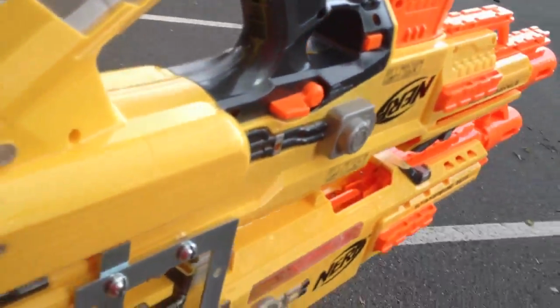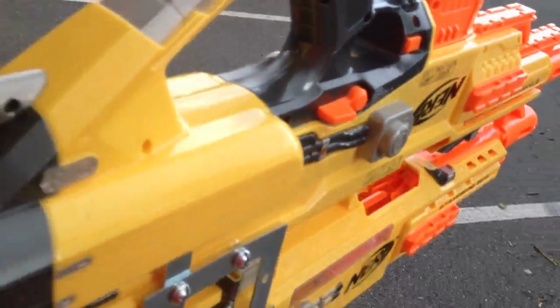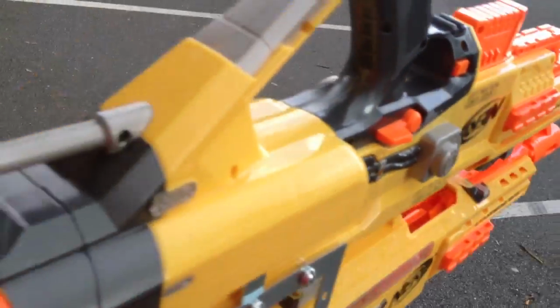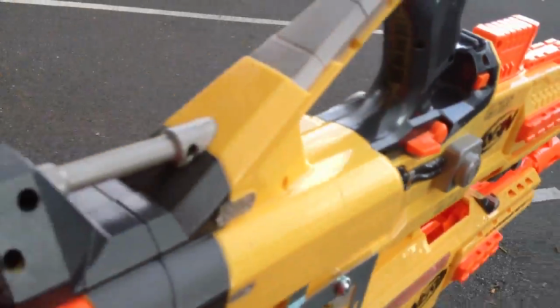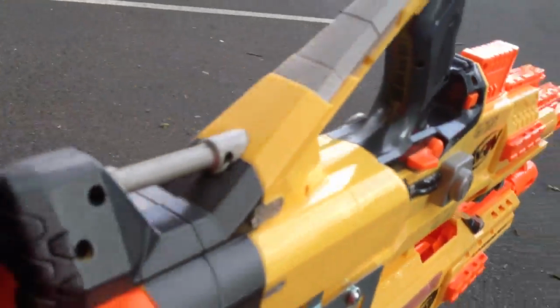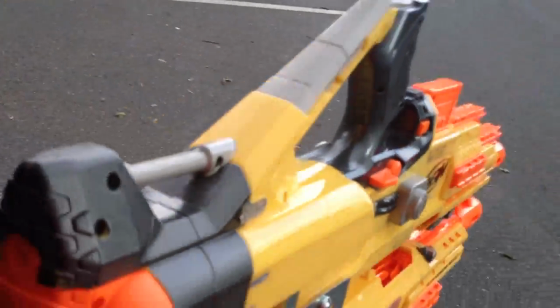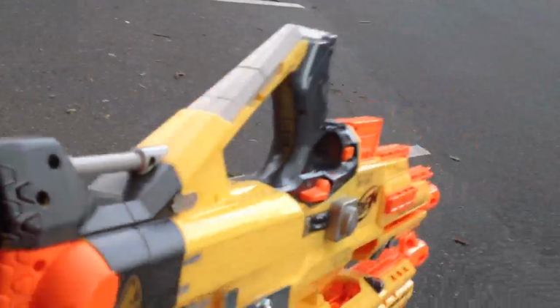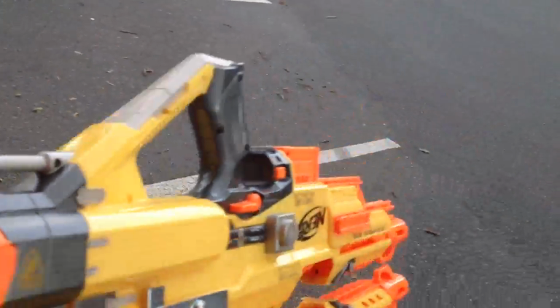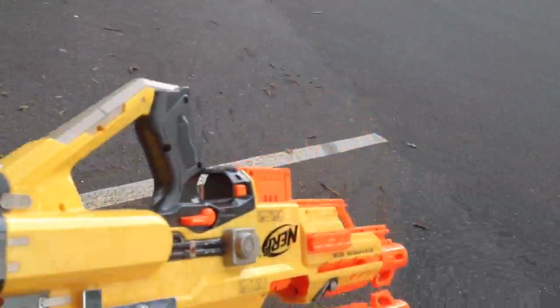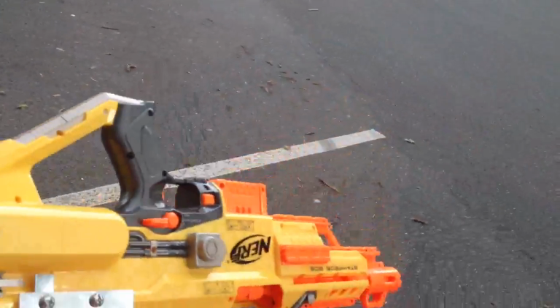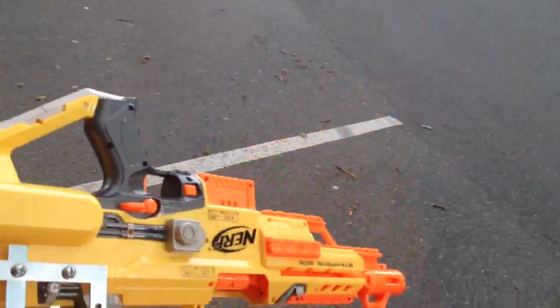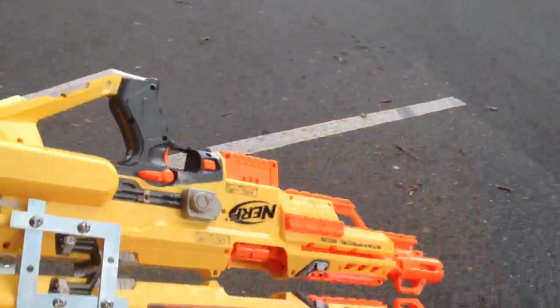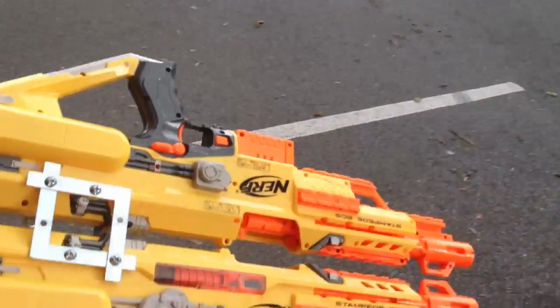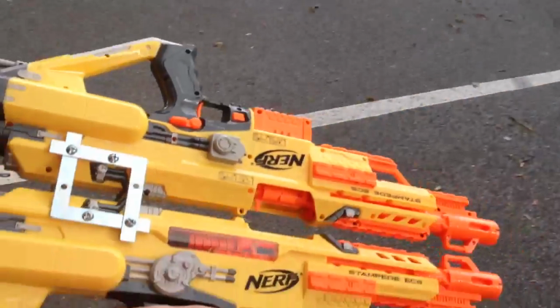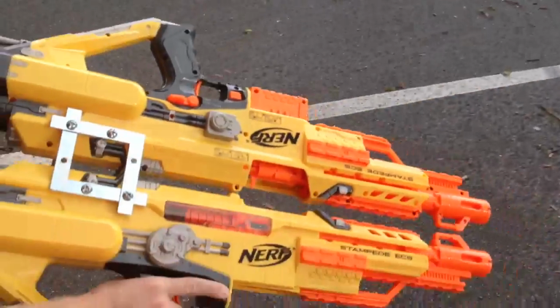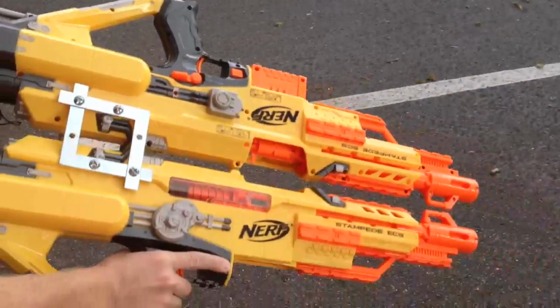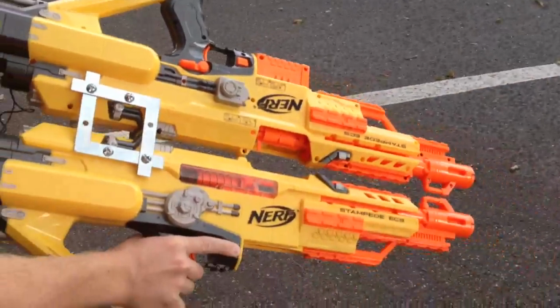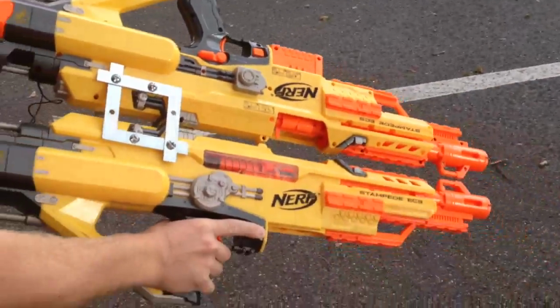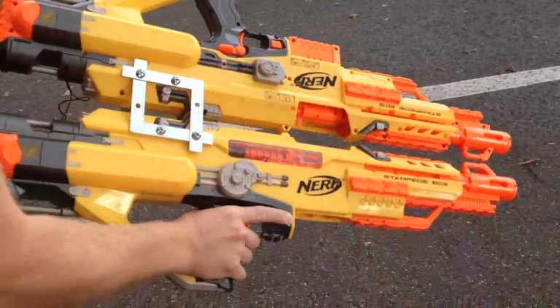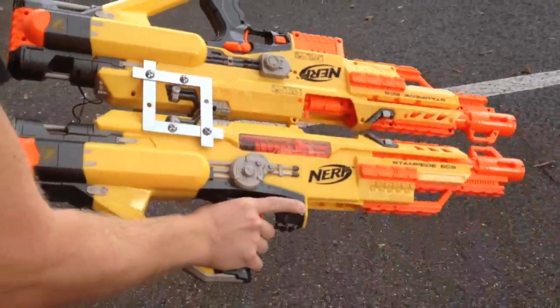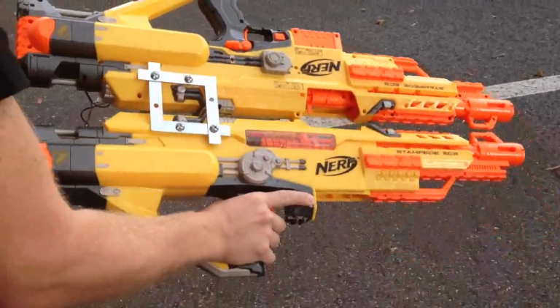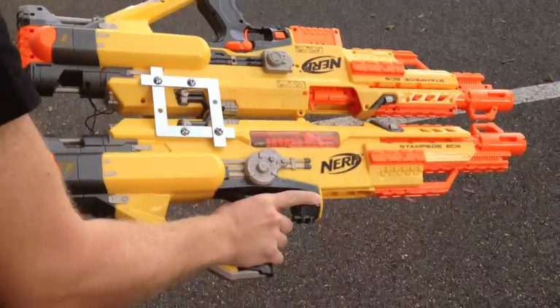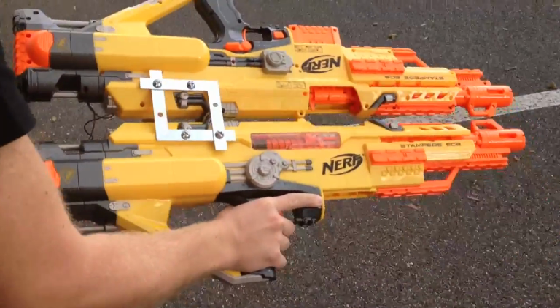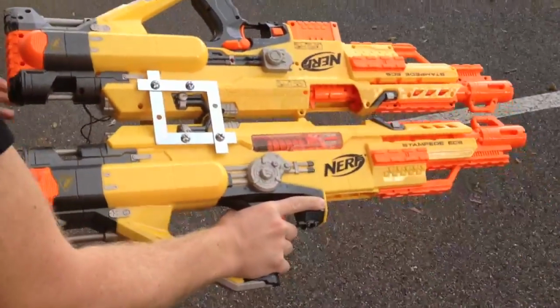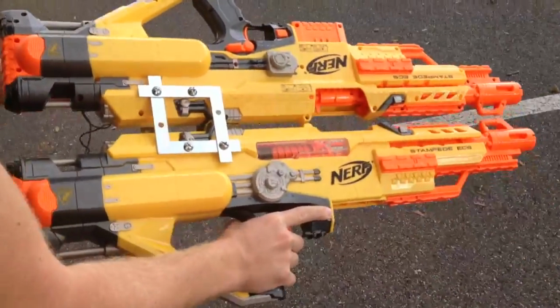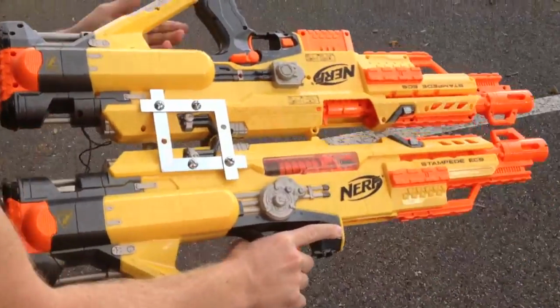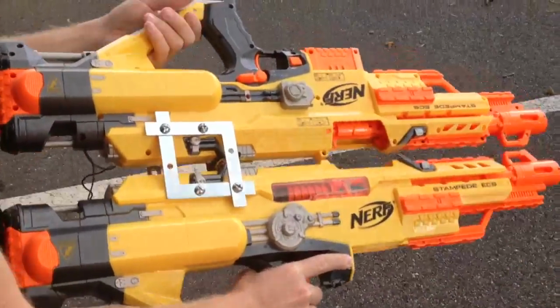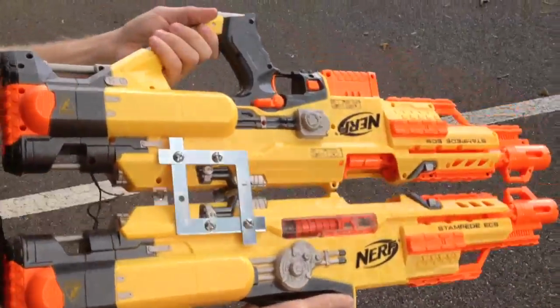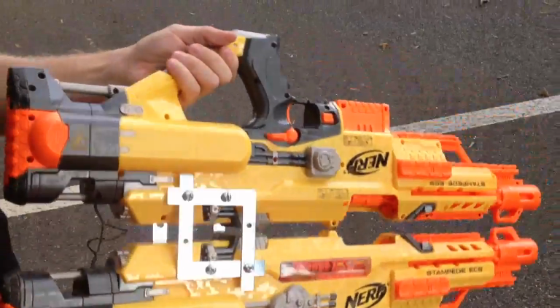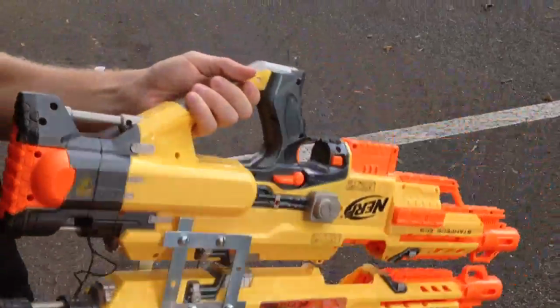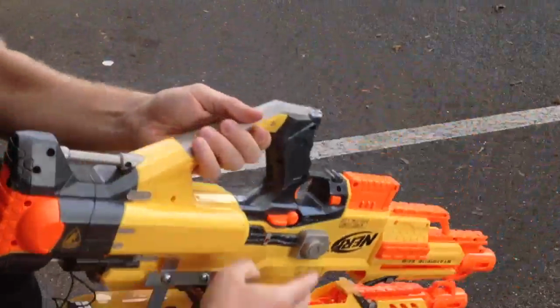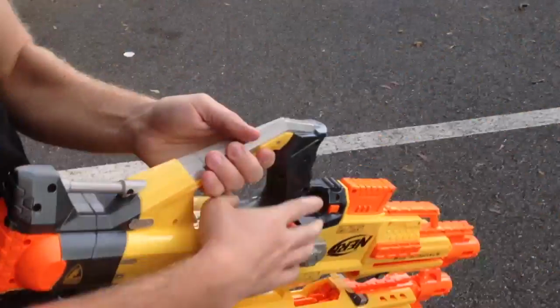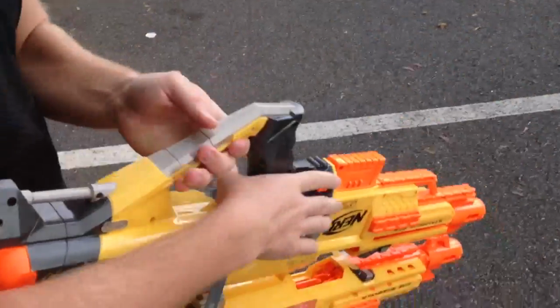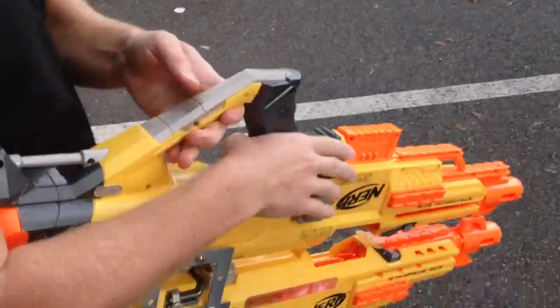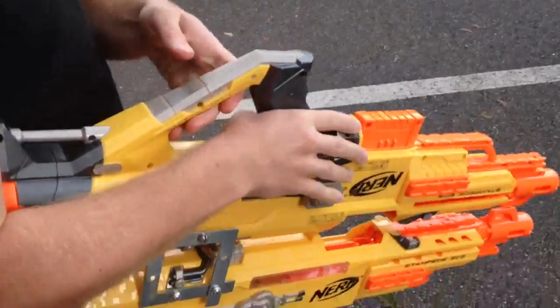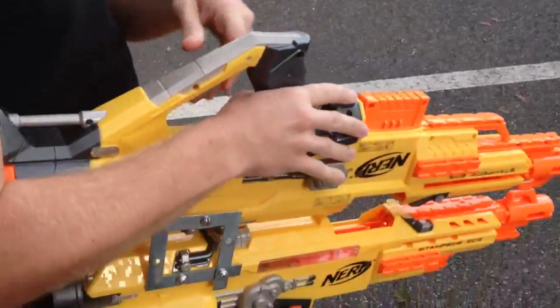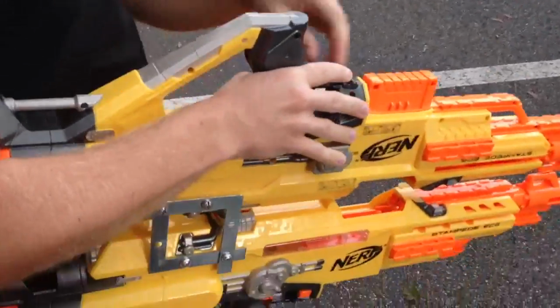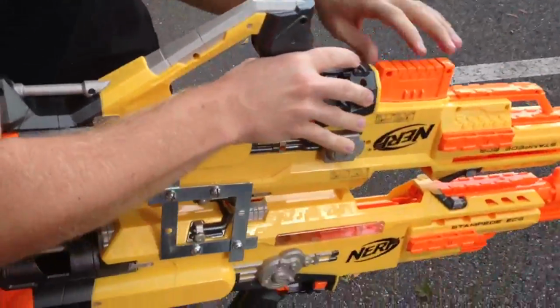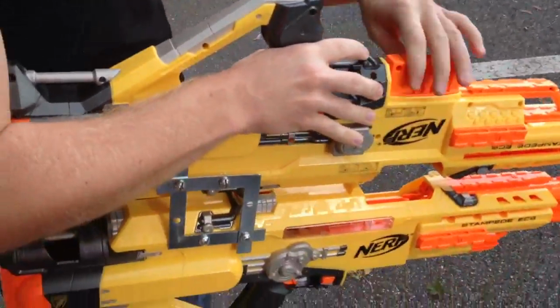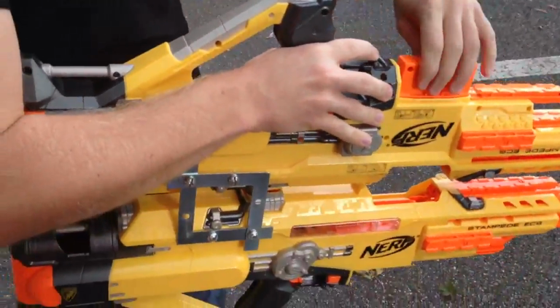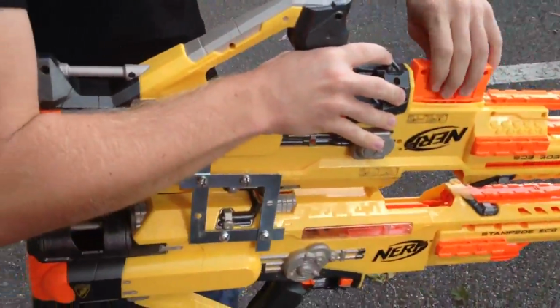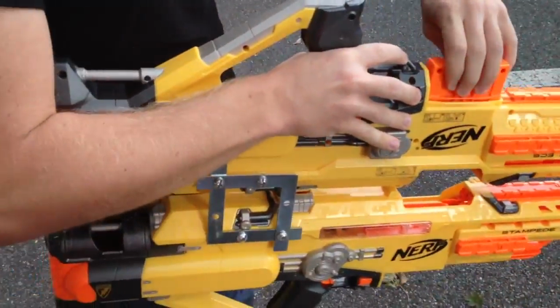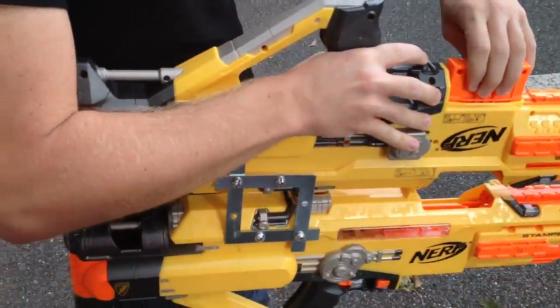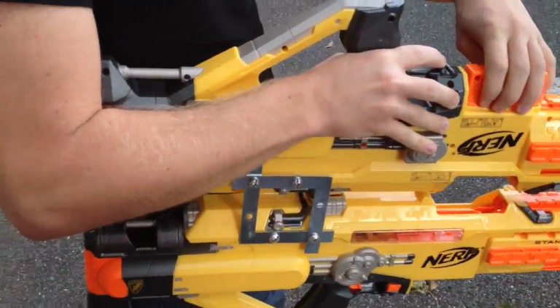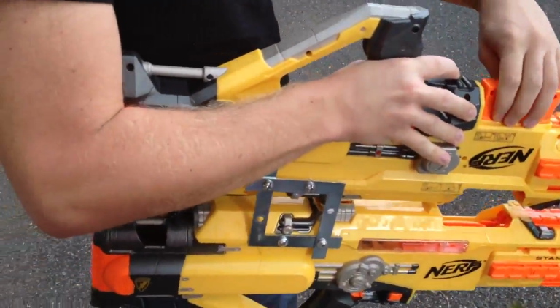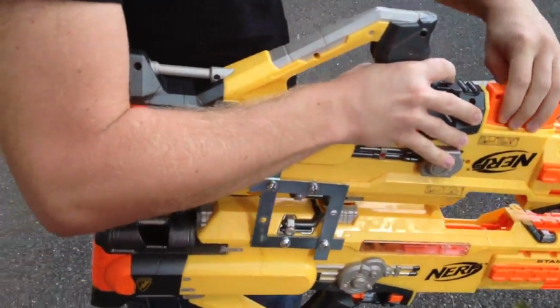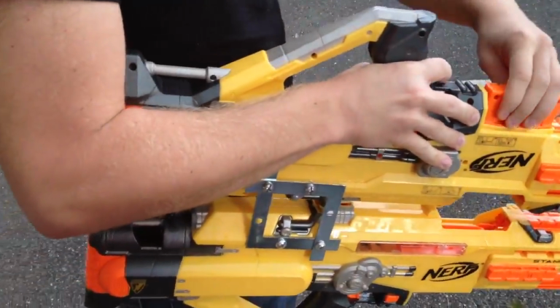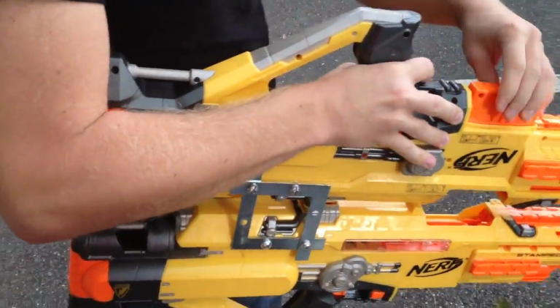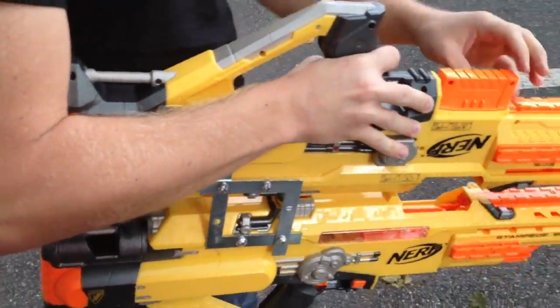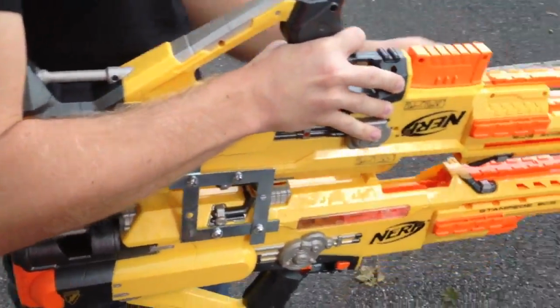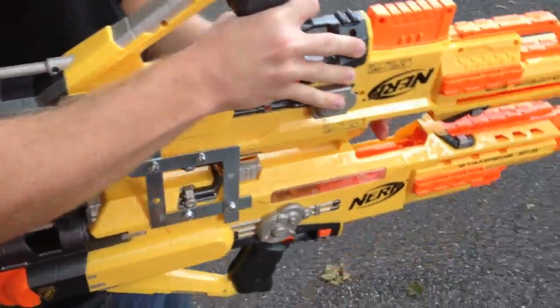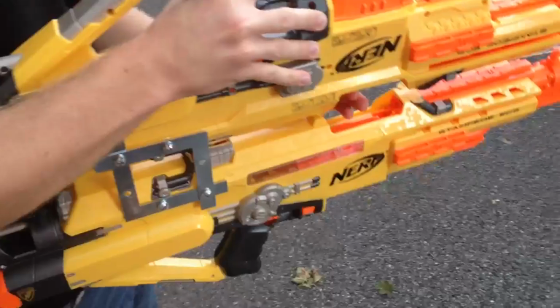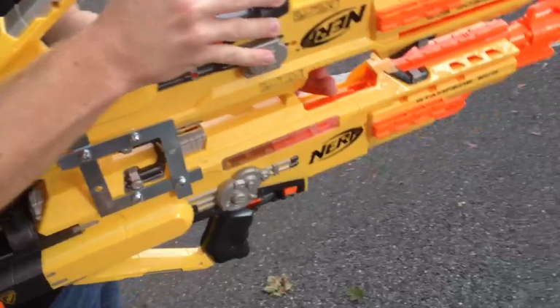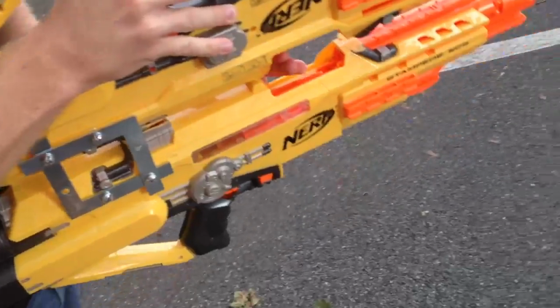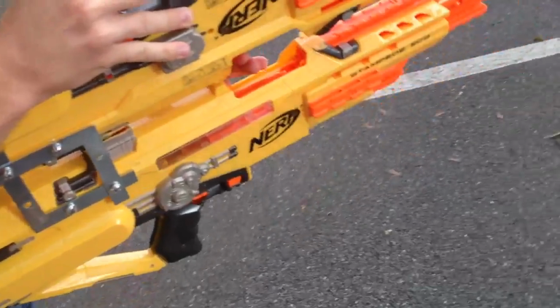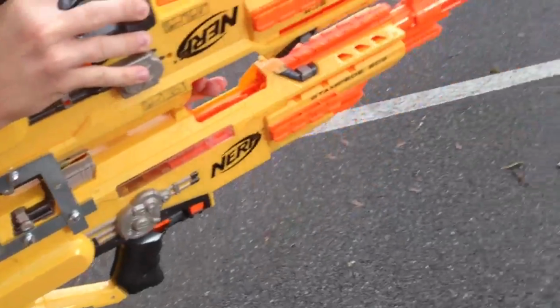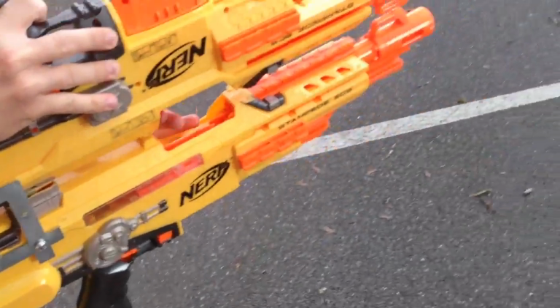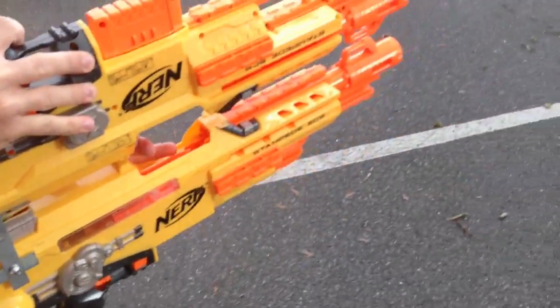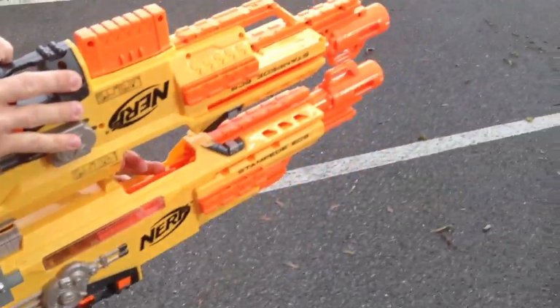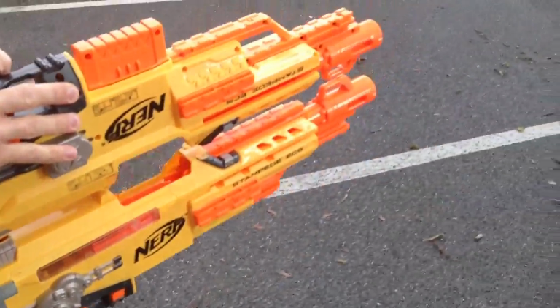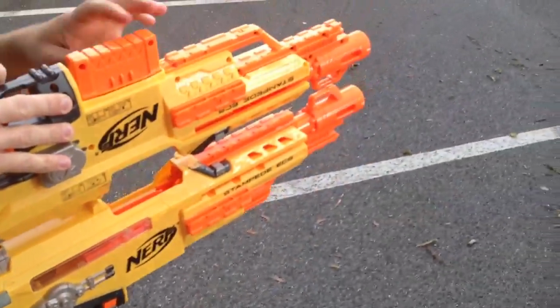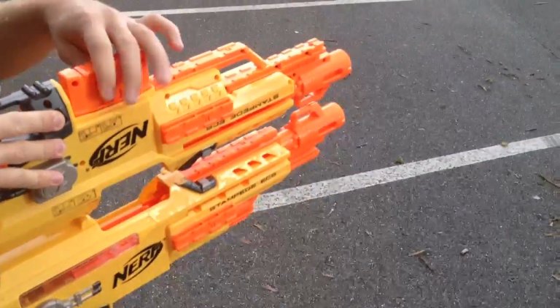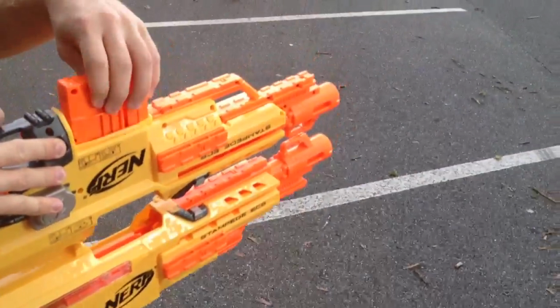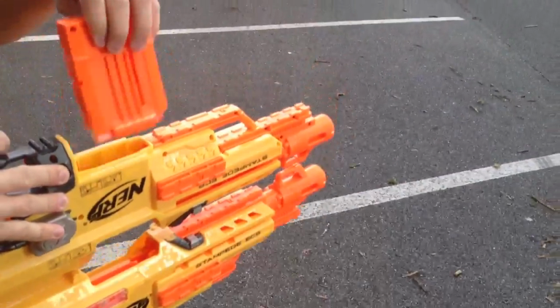Hello everybody, this is the Nerf dual stampede, Siamese stampede, whatever you want to call it.